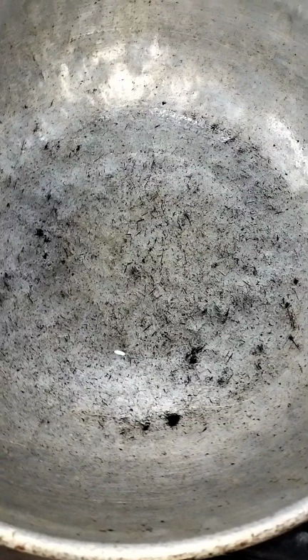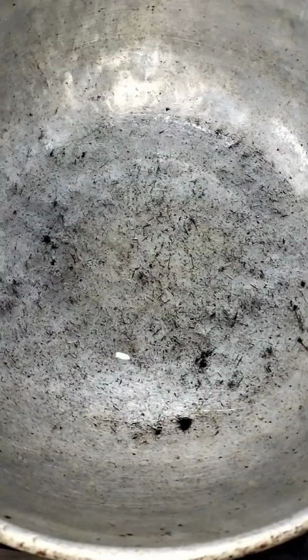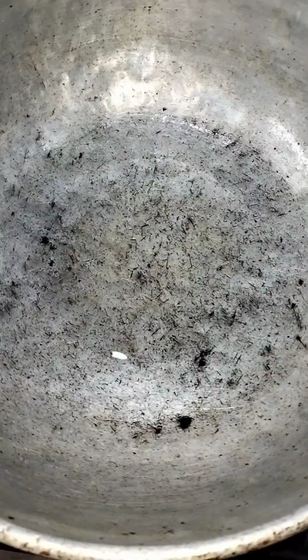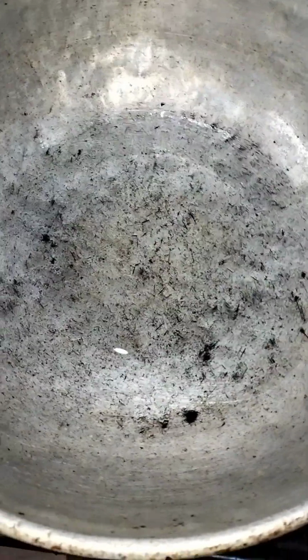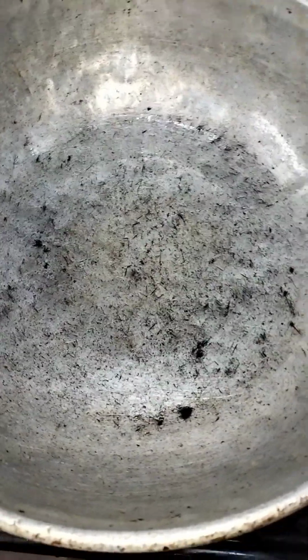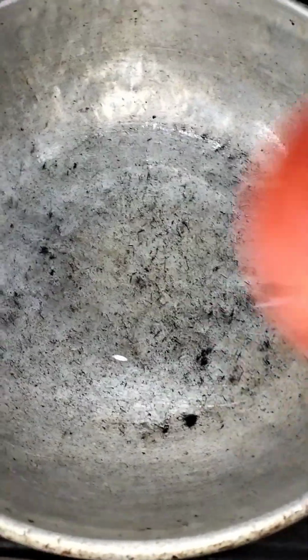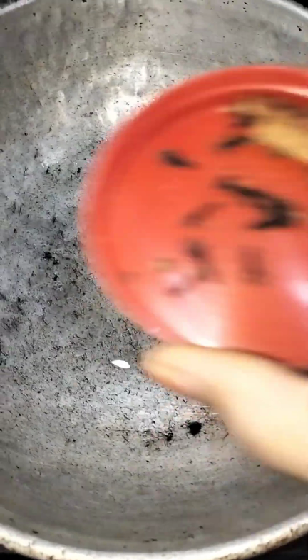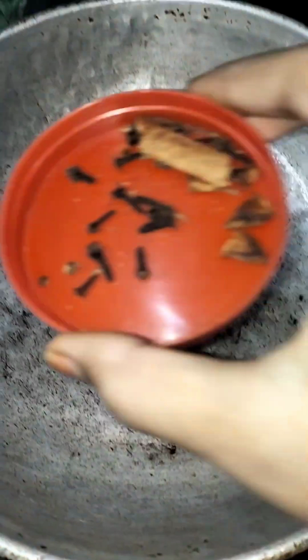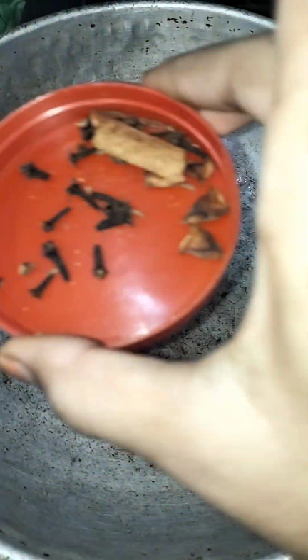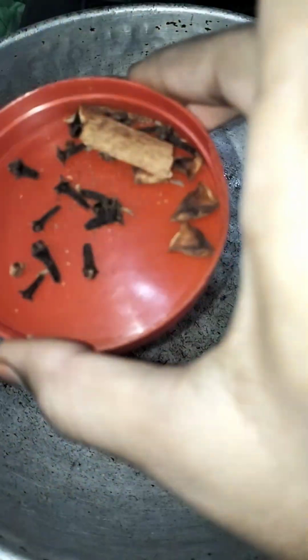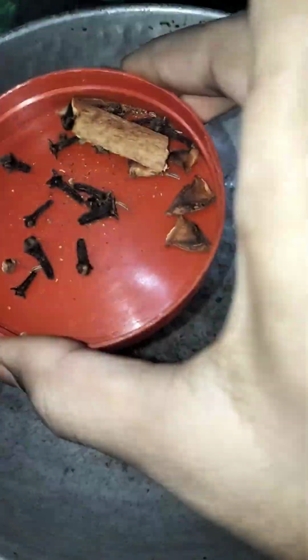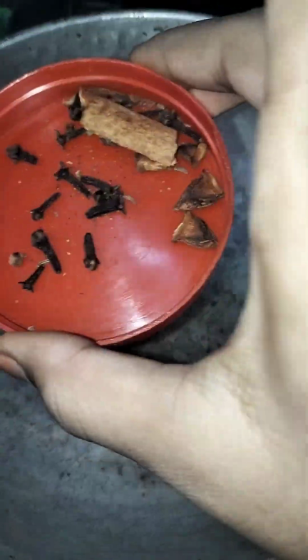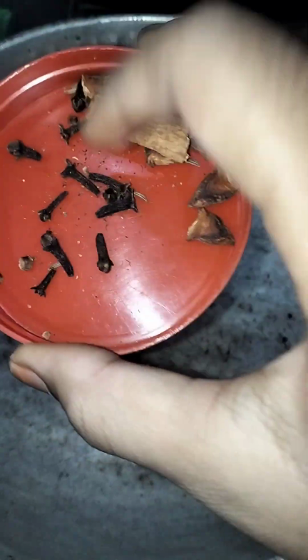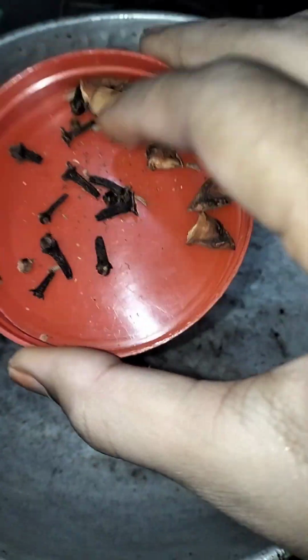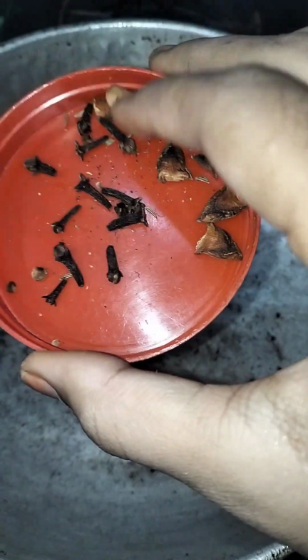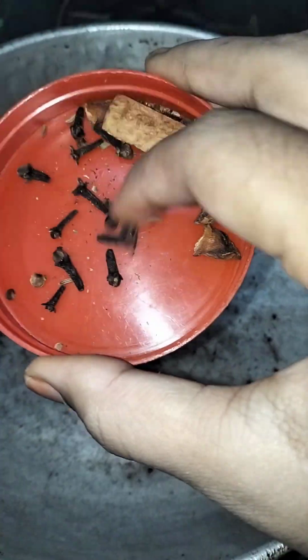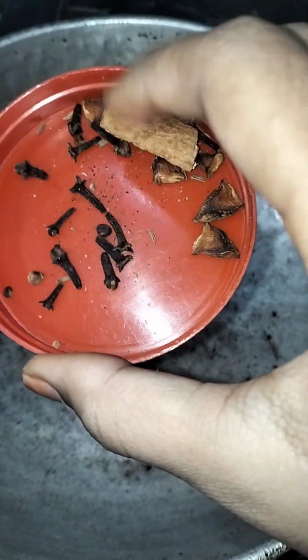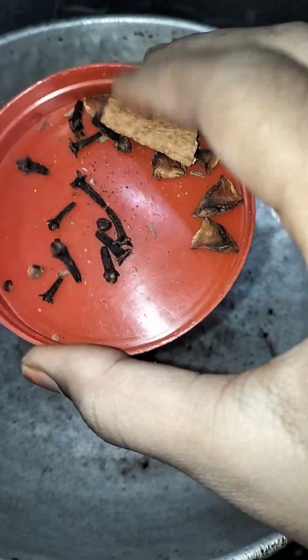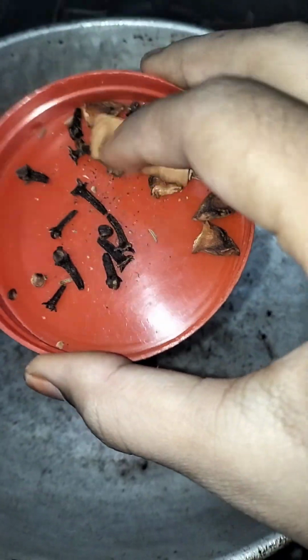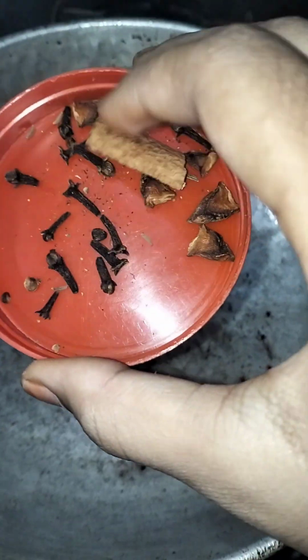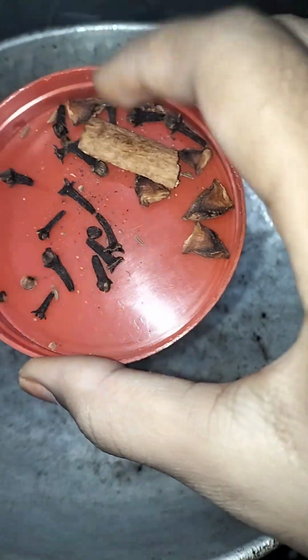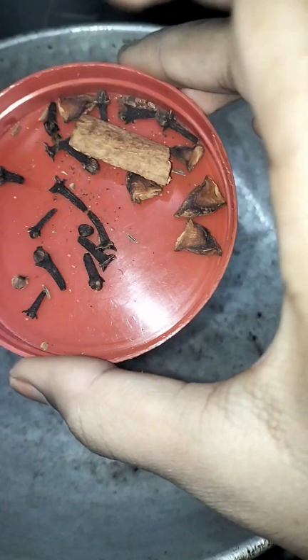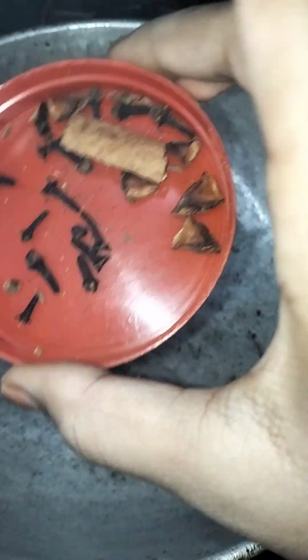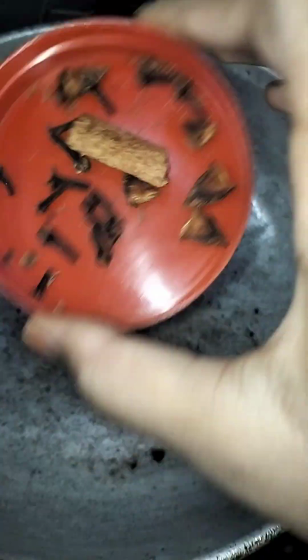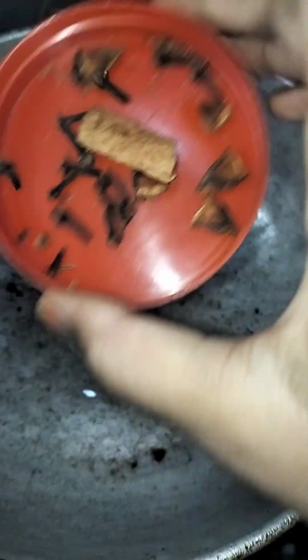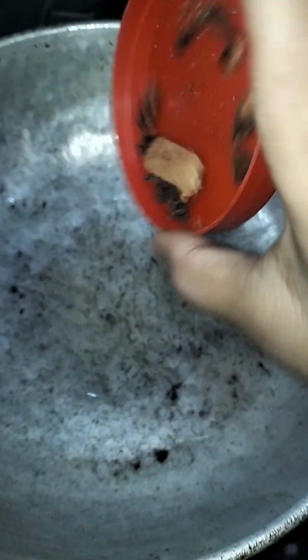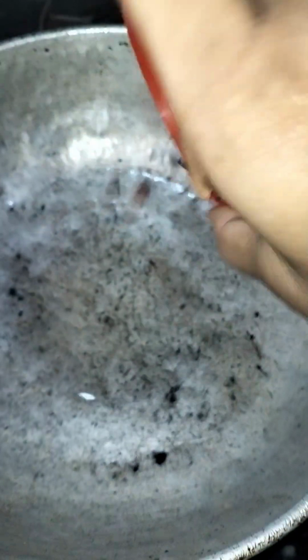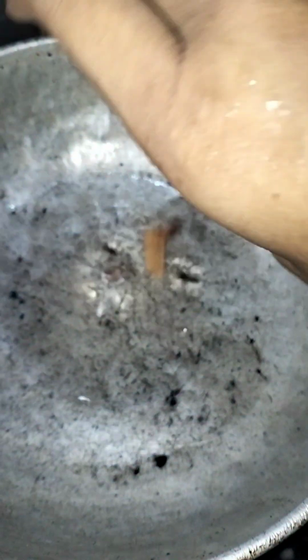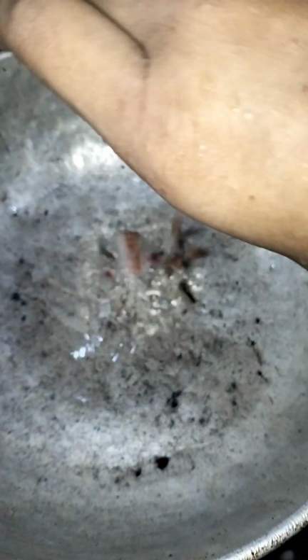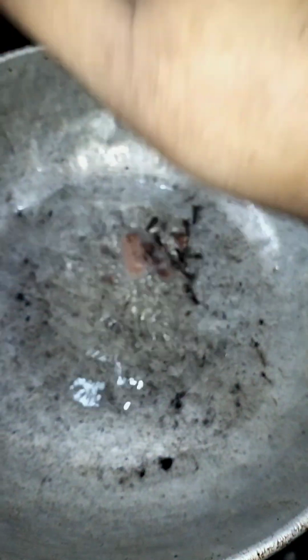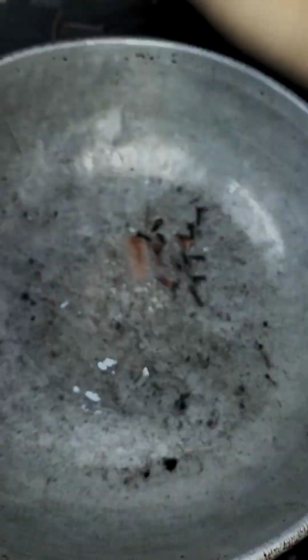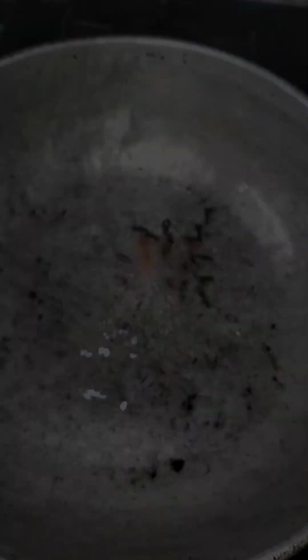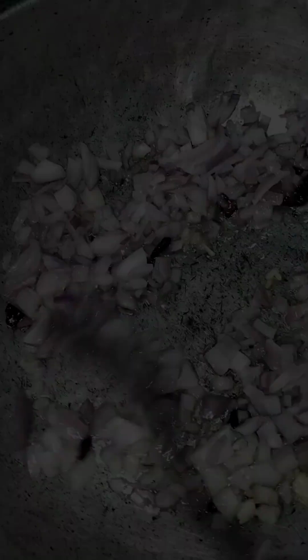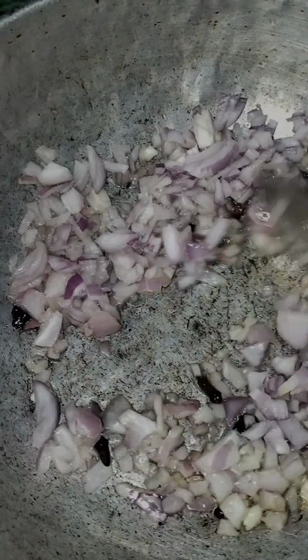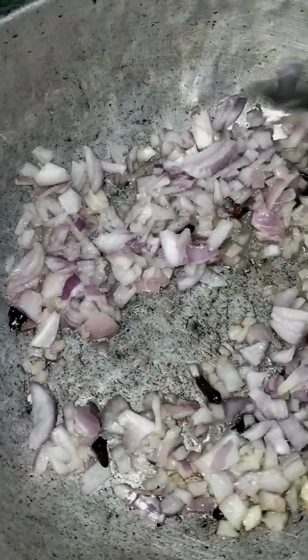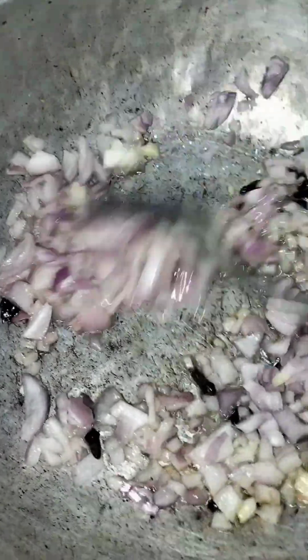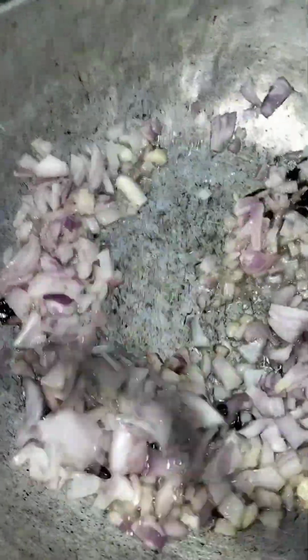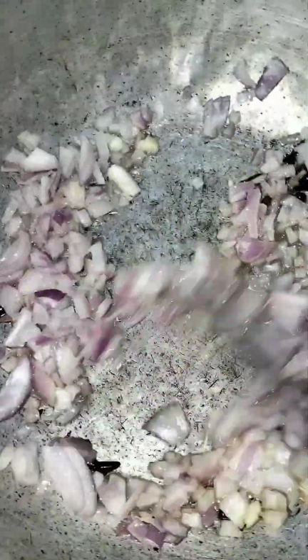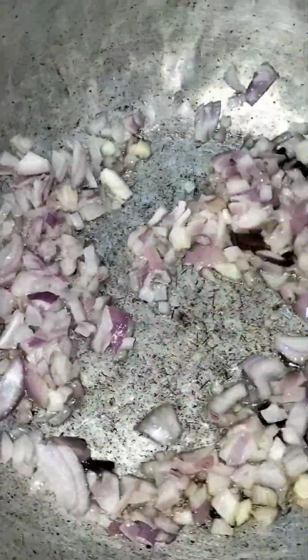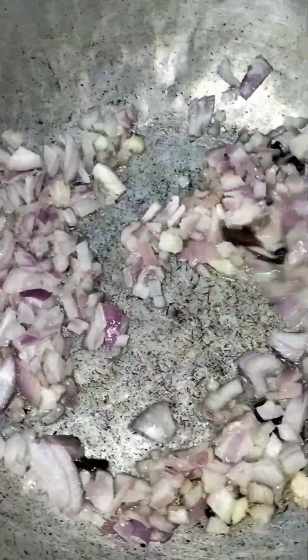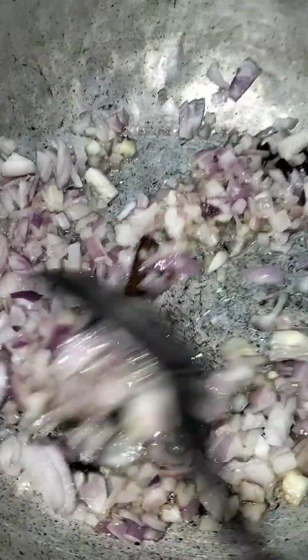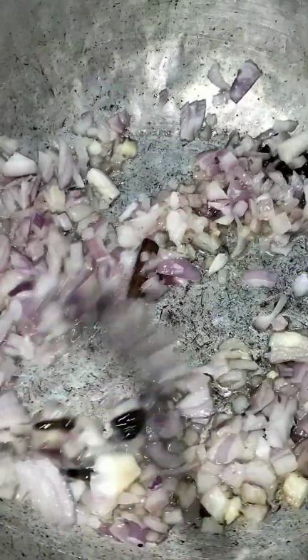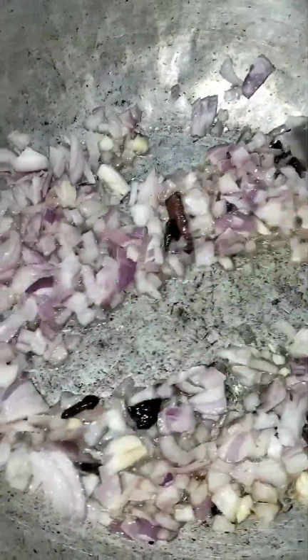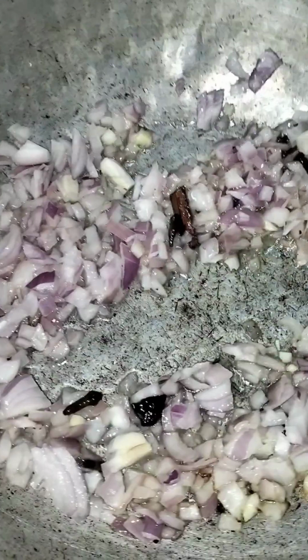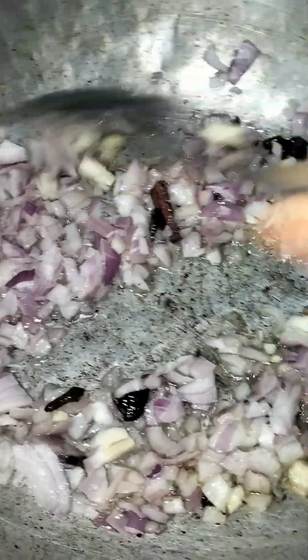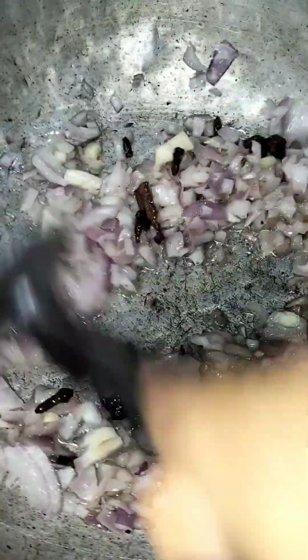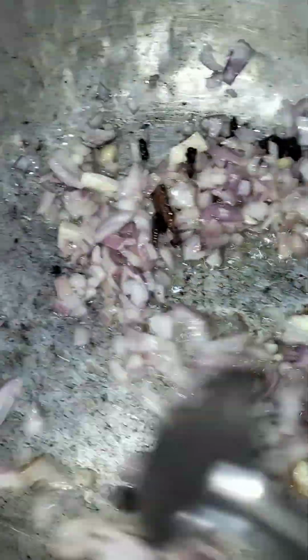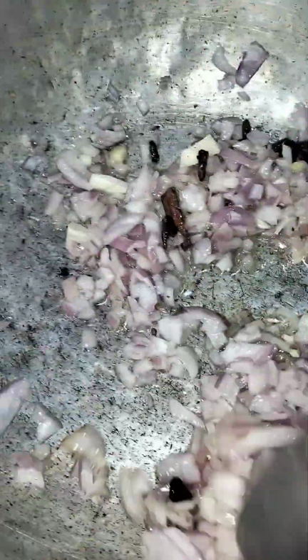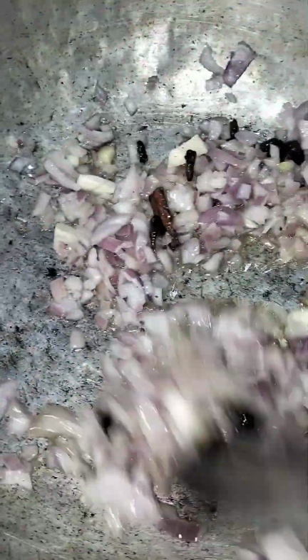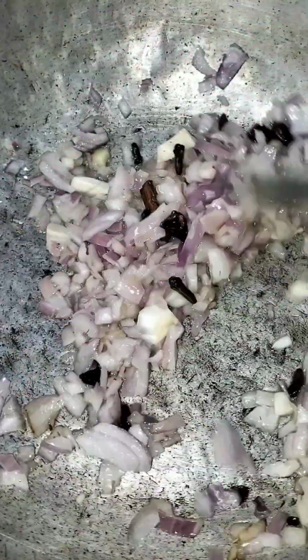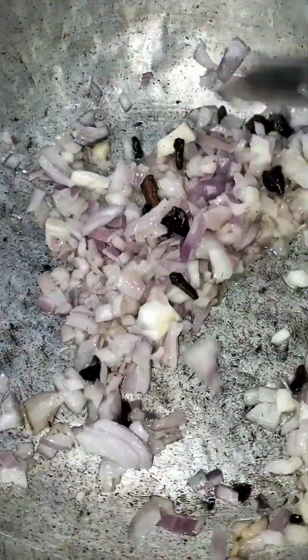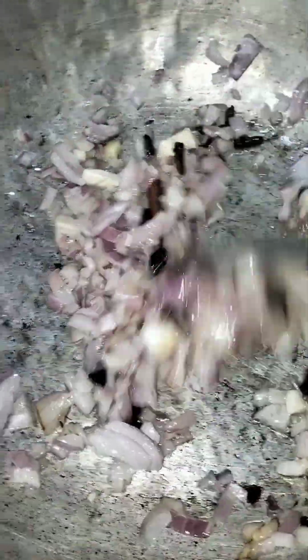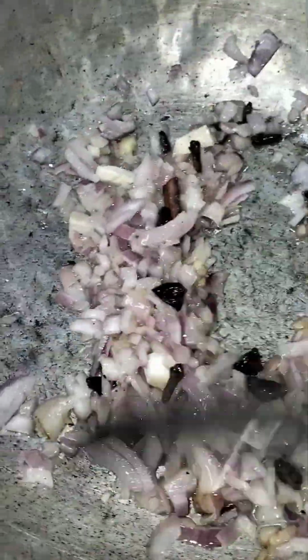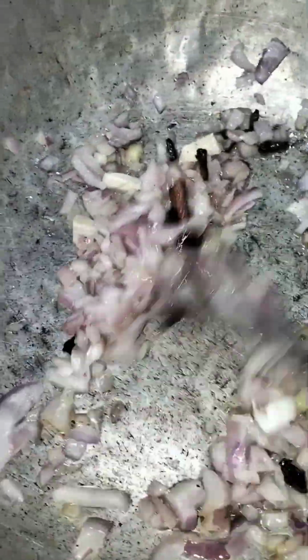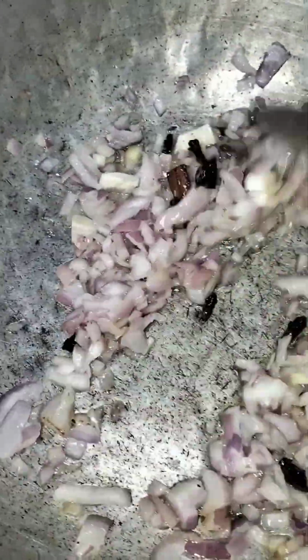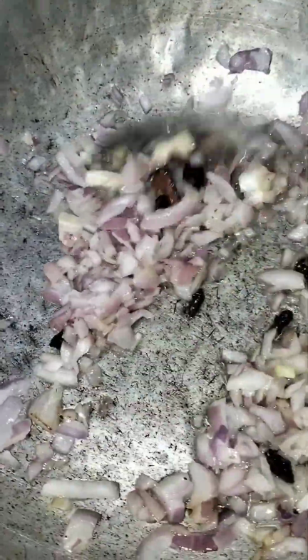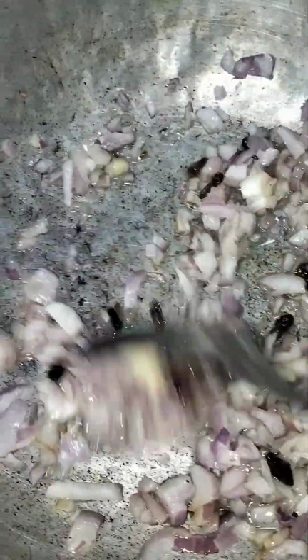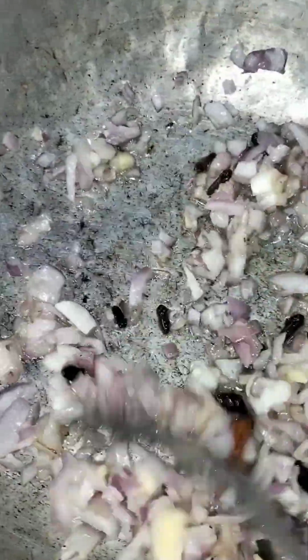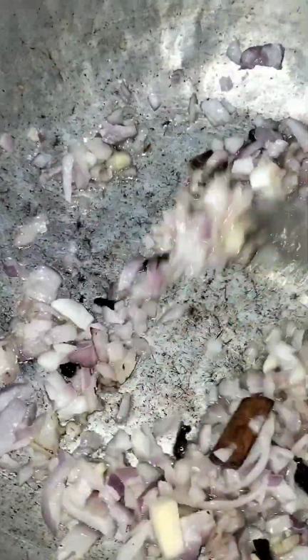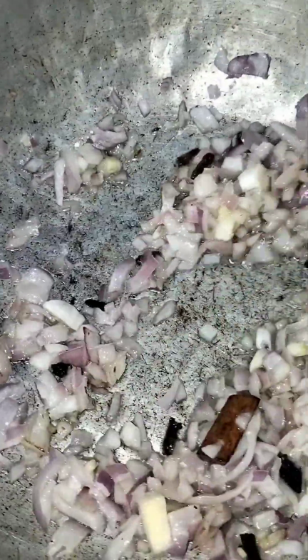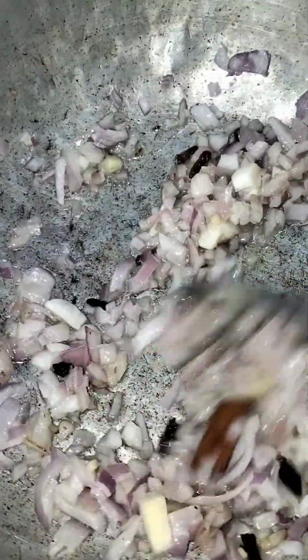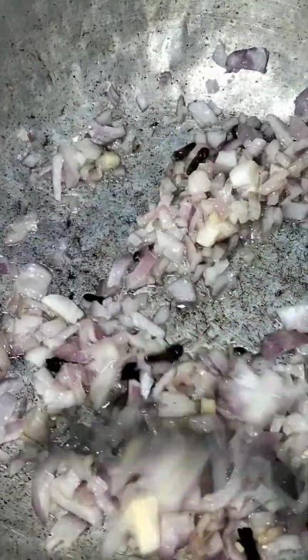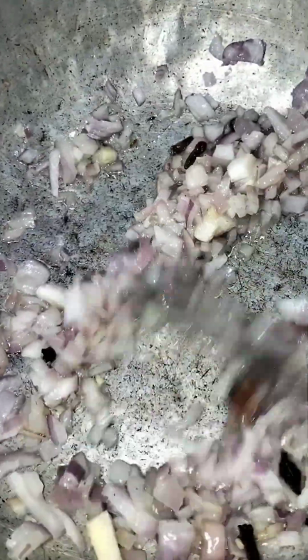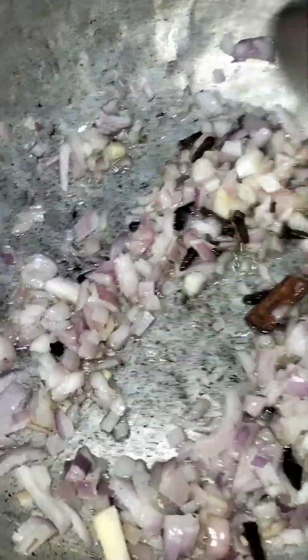Hi friends! Welcome back to my channel! Today we are going to make curry, or cheese curry chicken. I am going to process it.